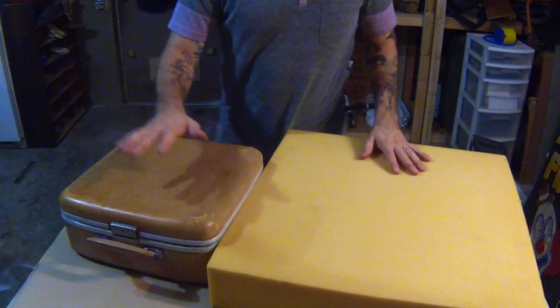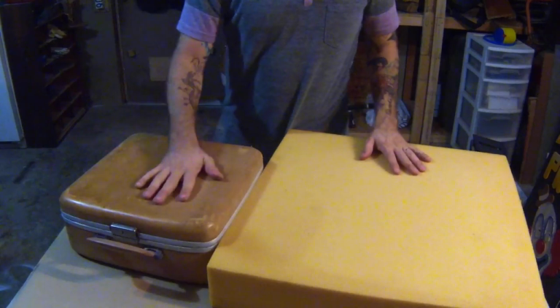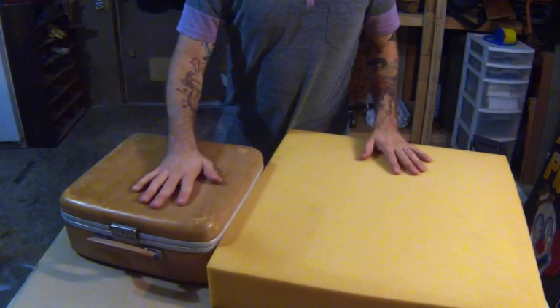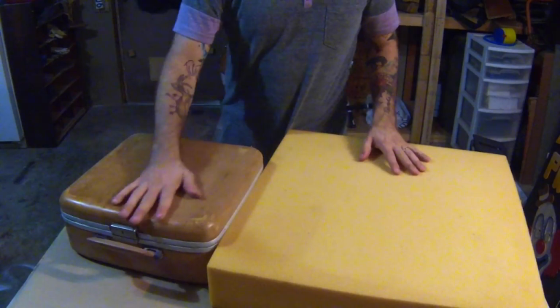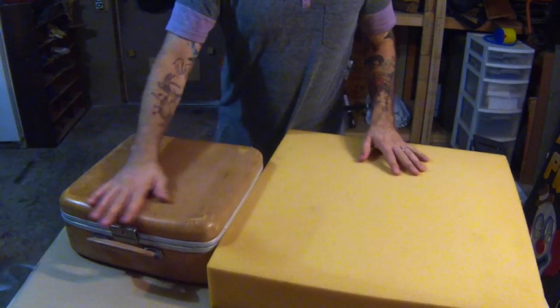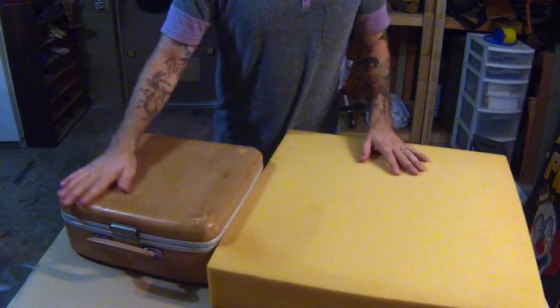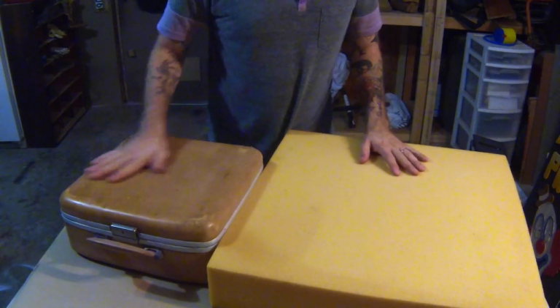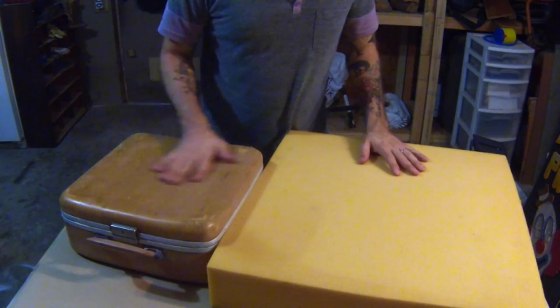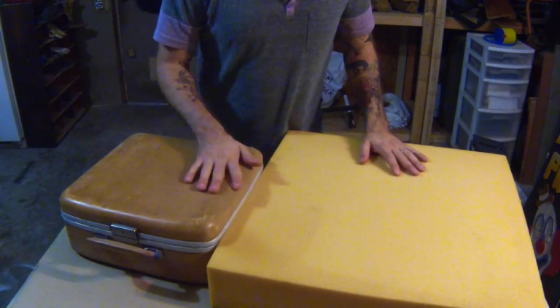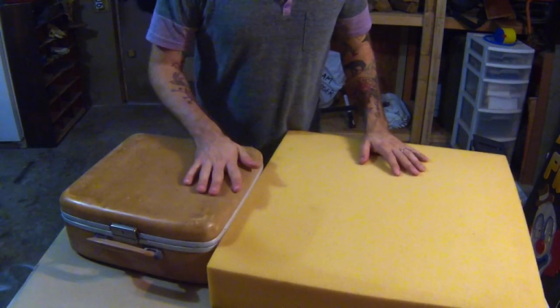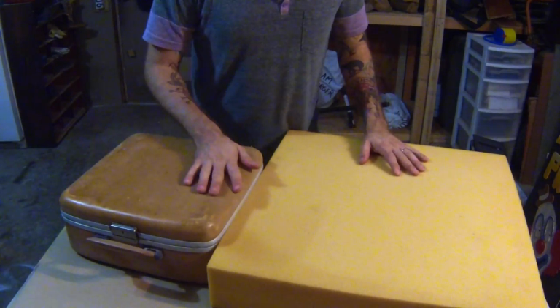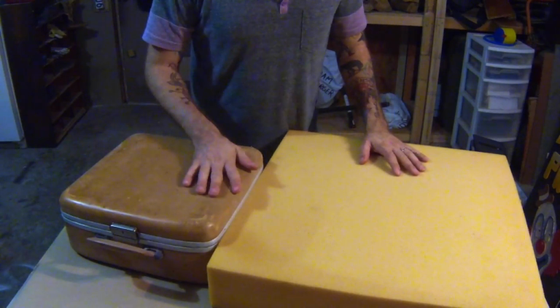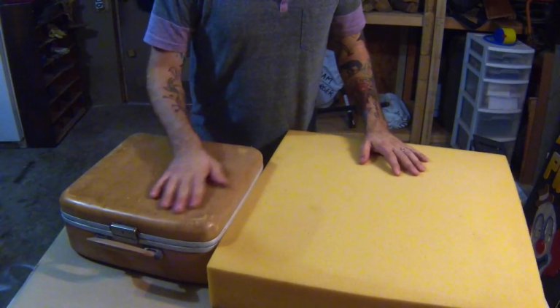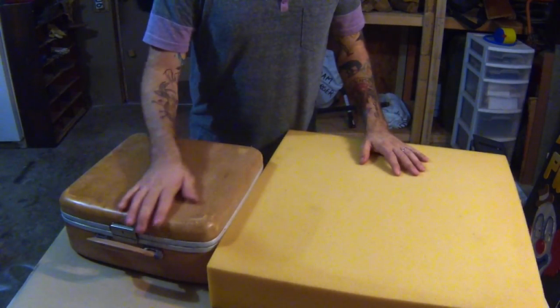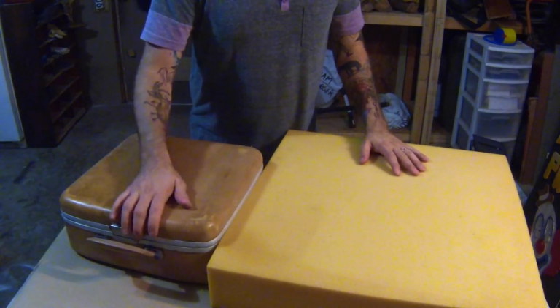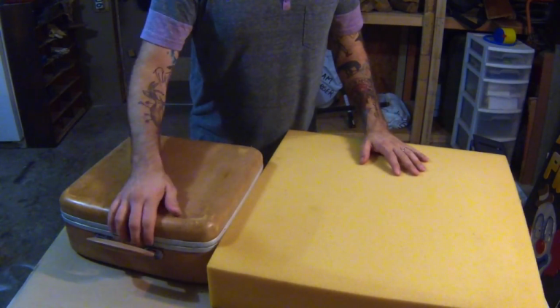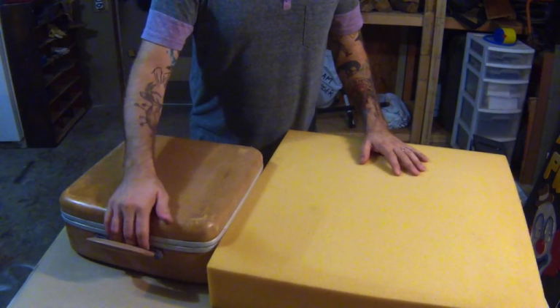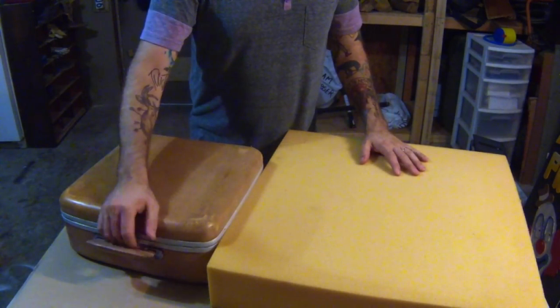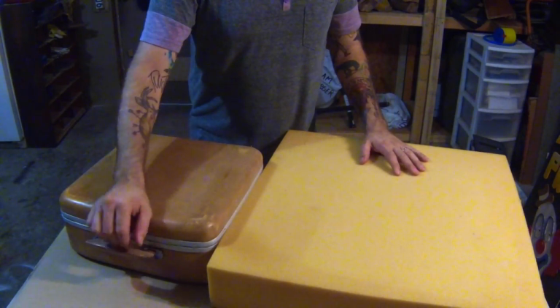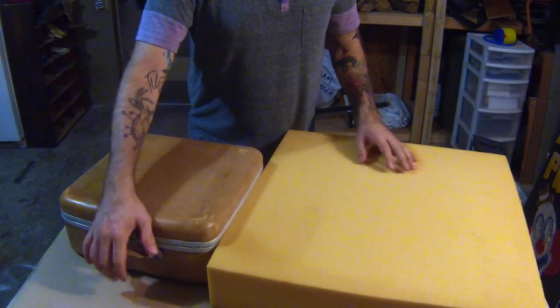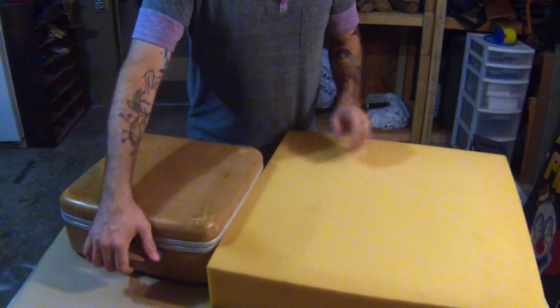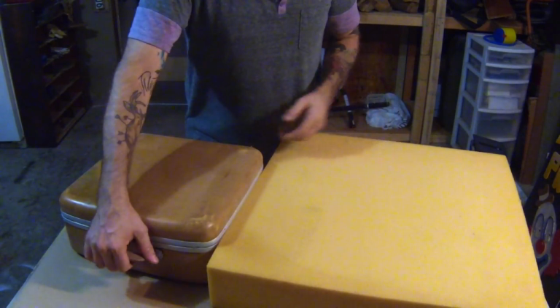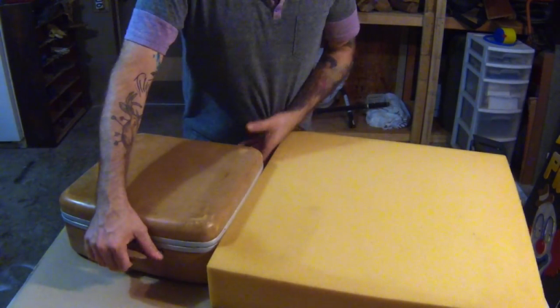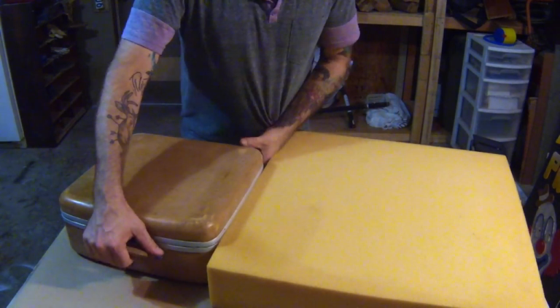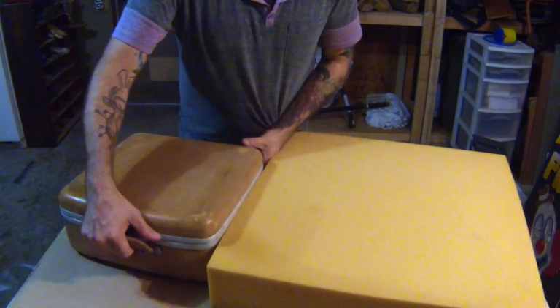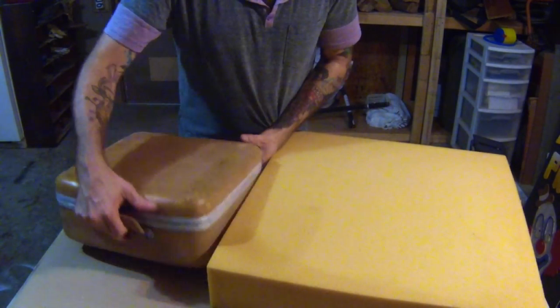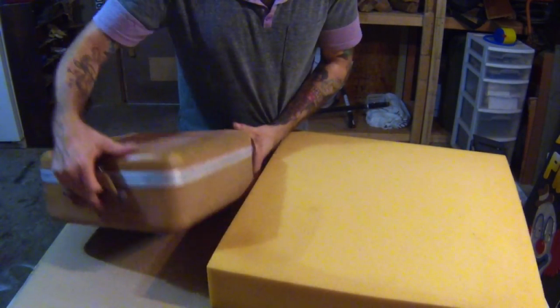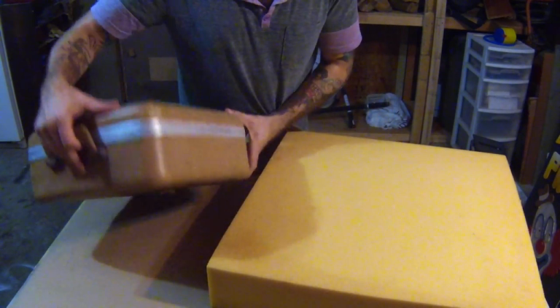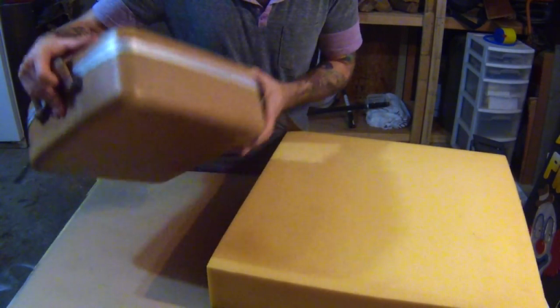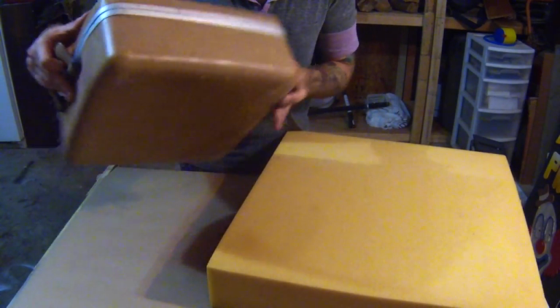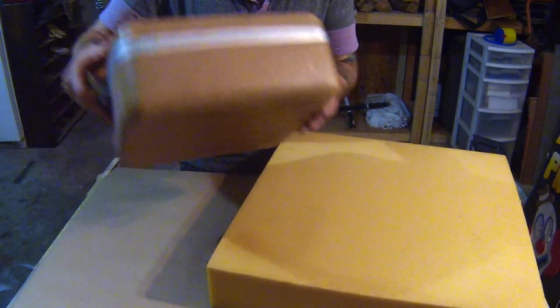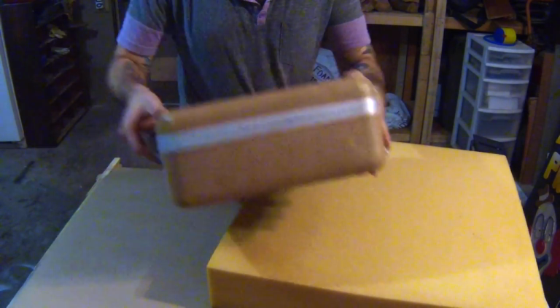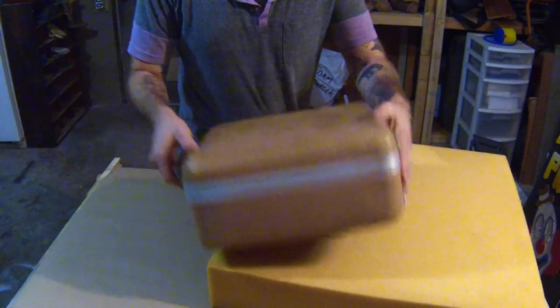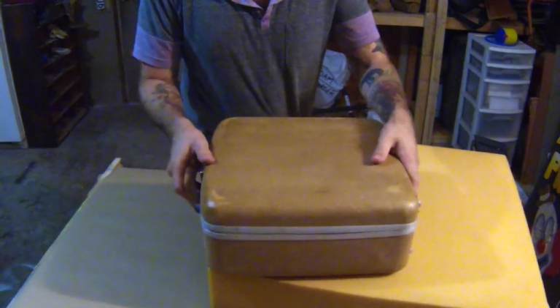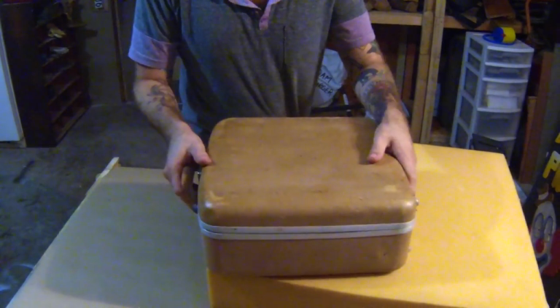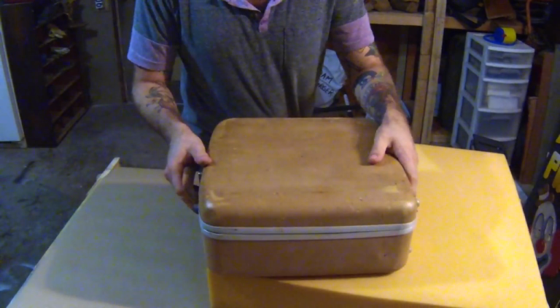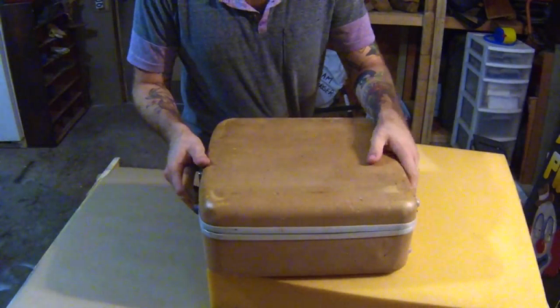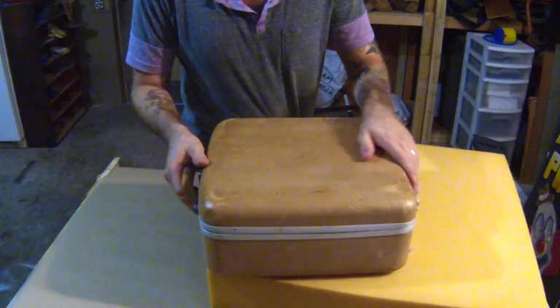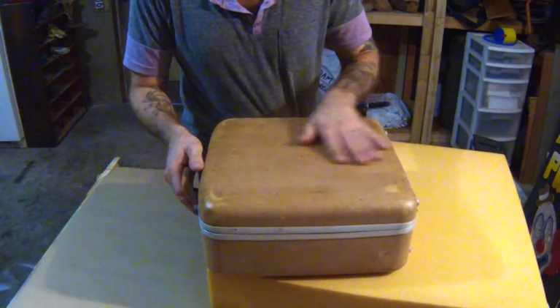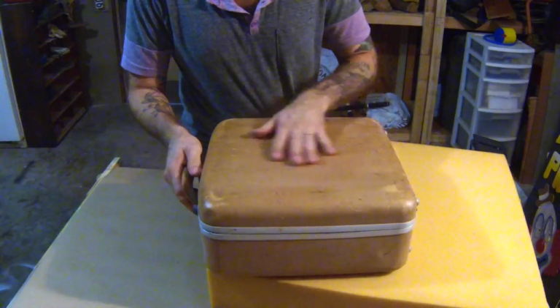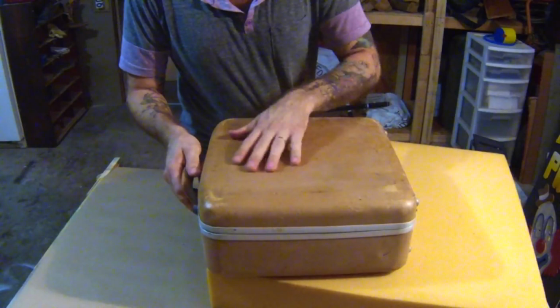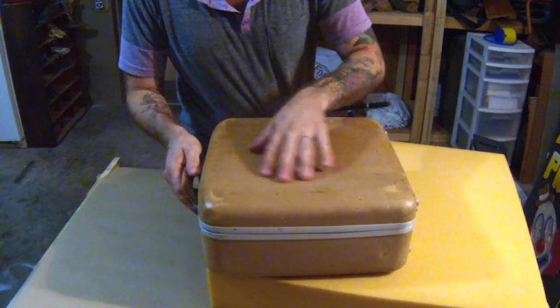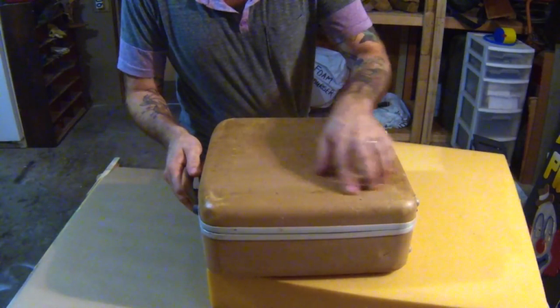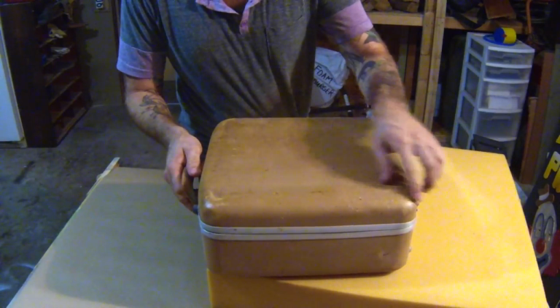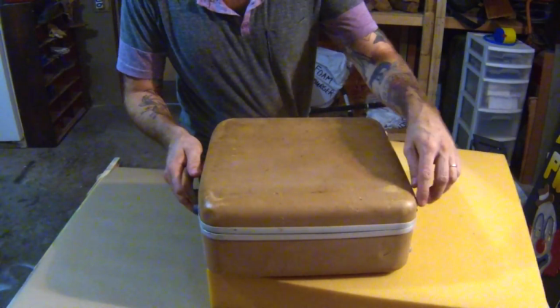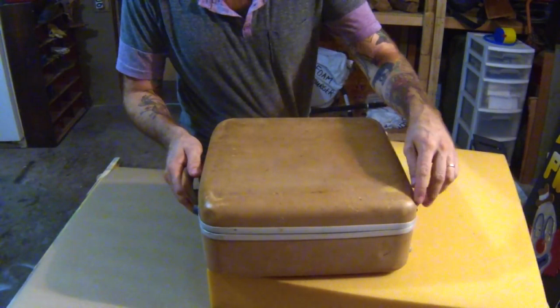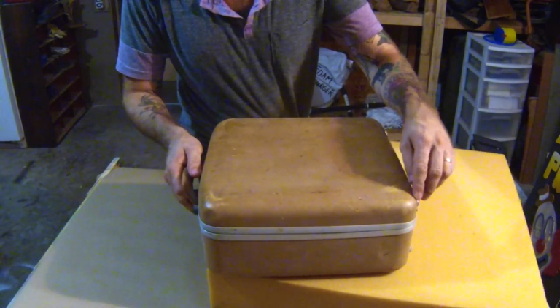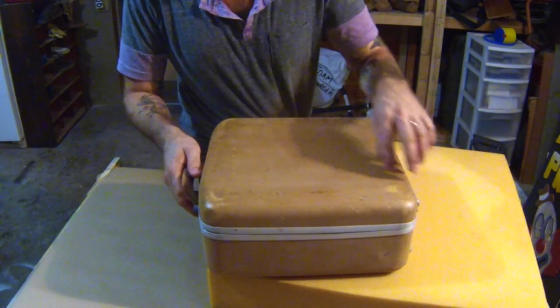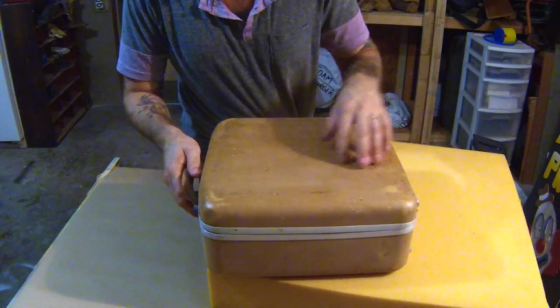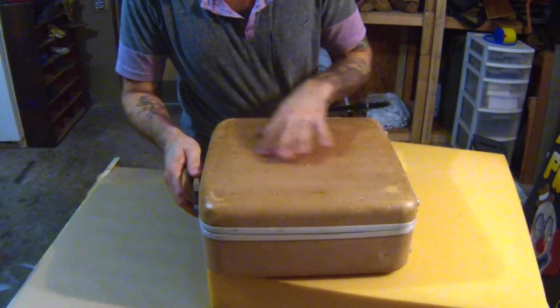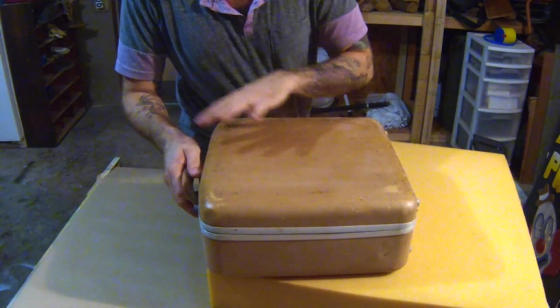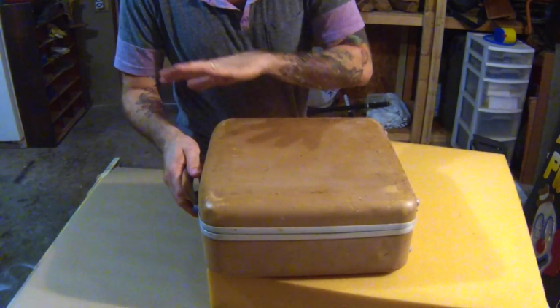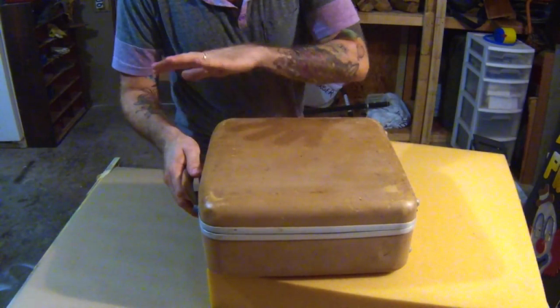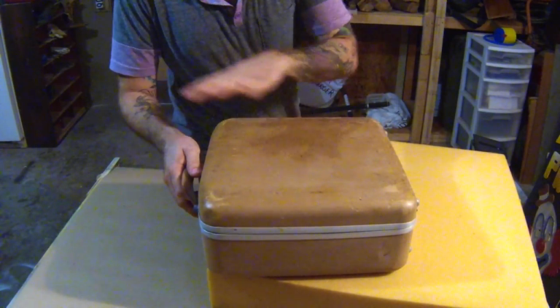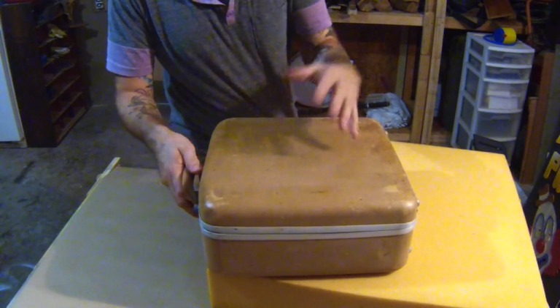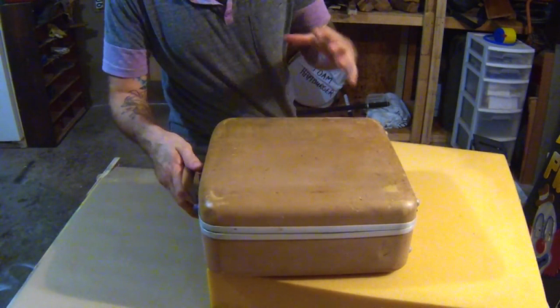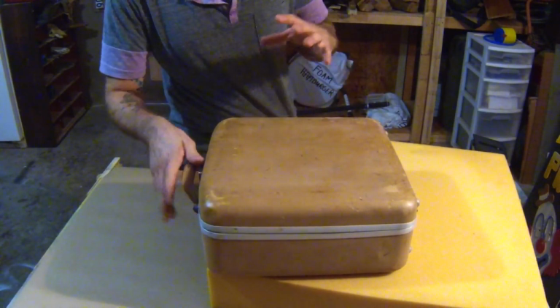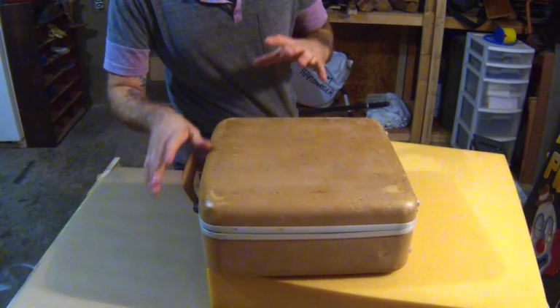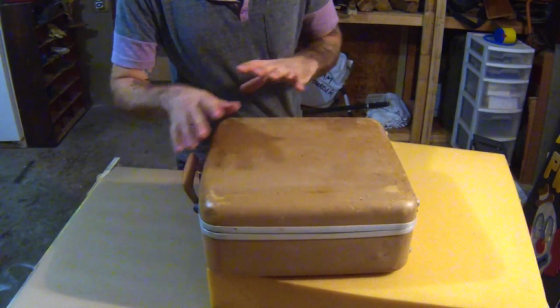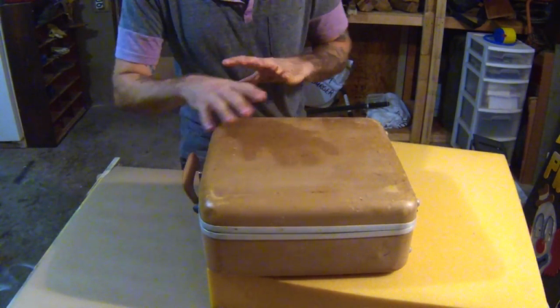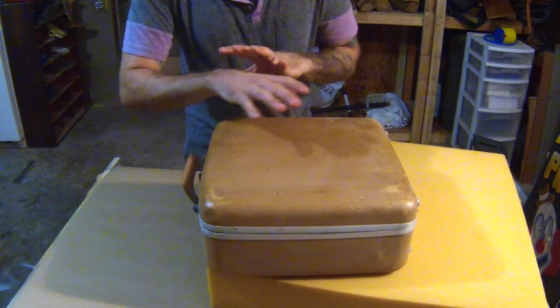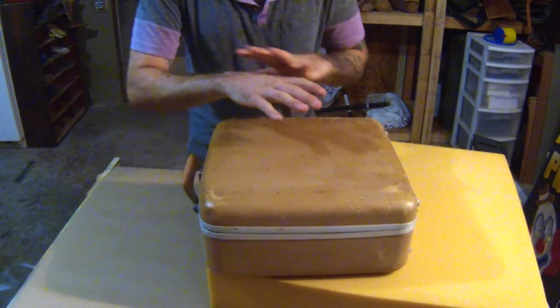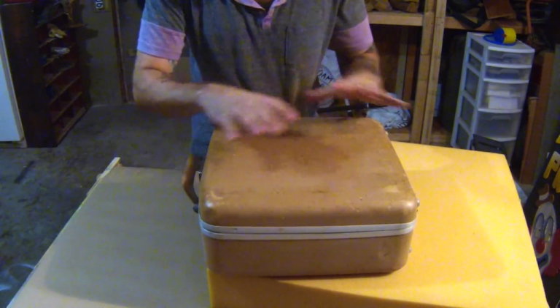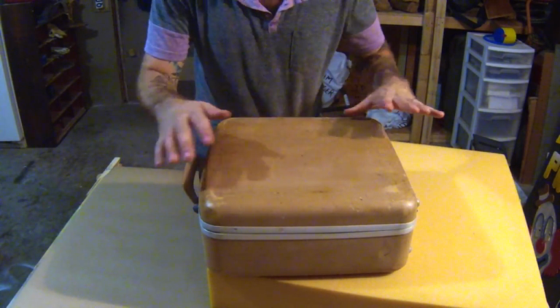This is the old case that I have. It was found in the trash — beat up, cut up, nasty, dirty, disgusting.